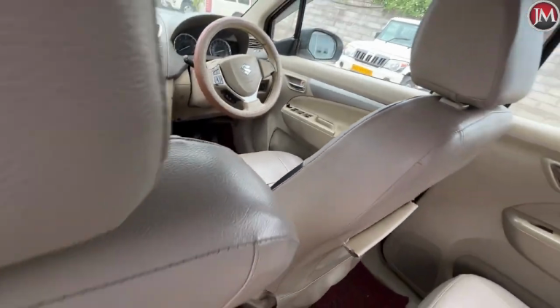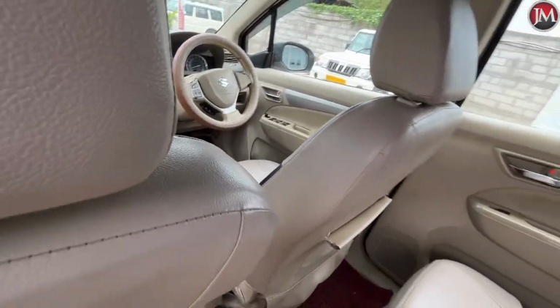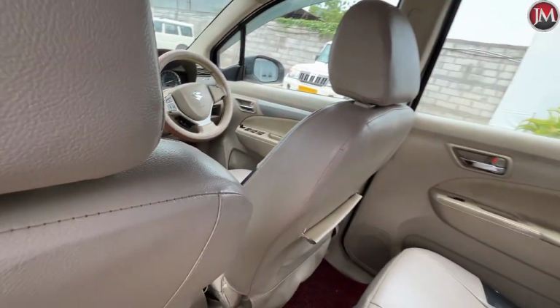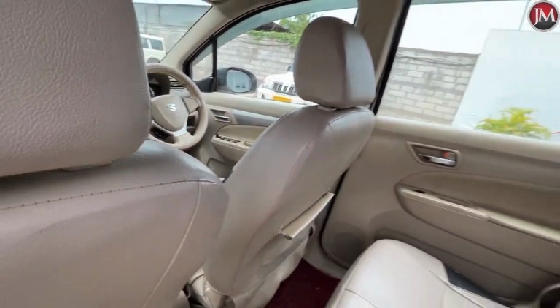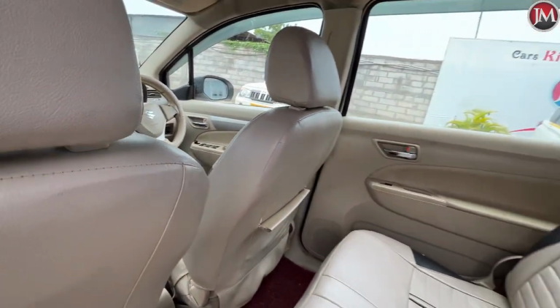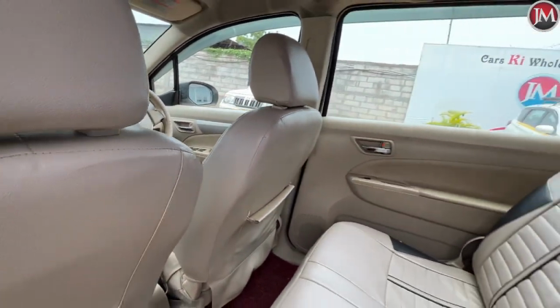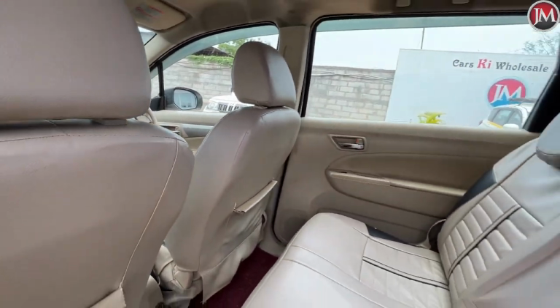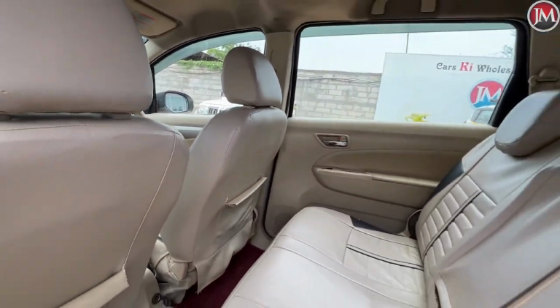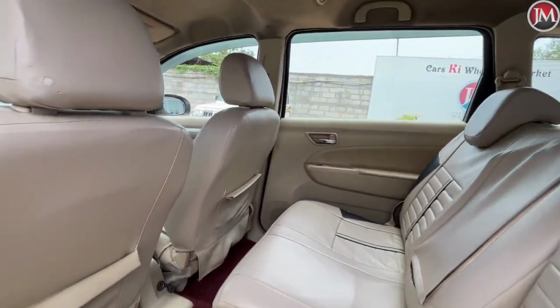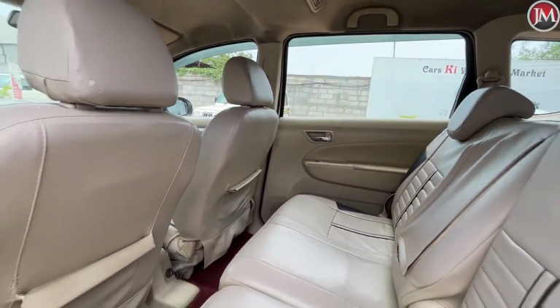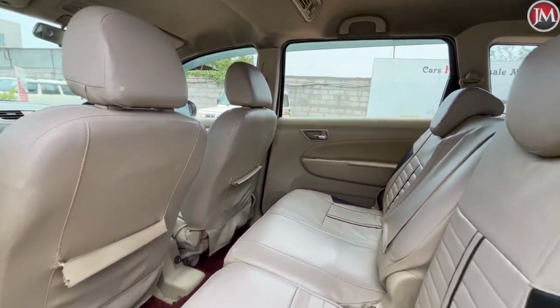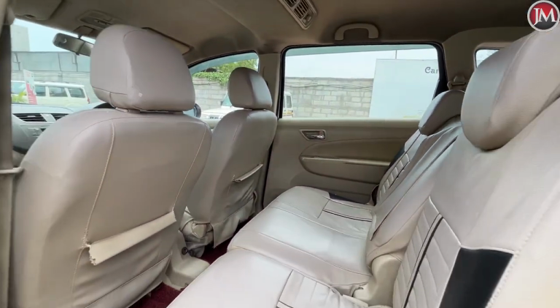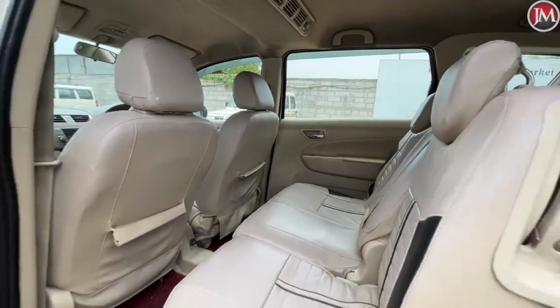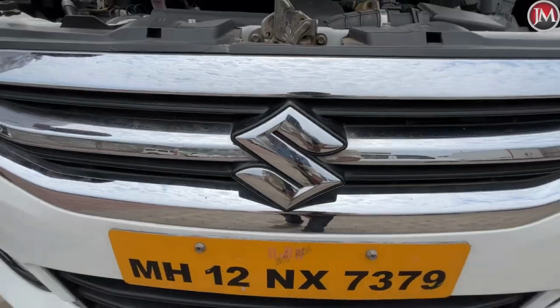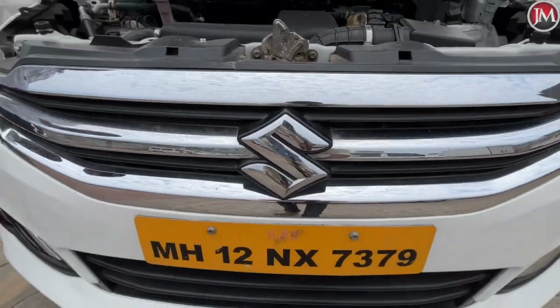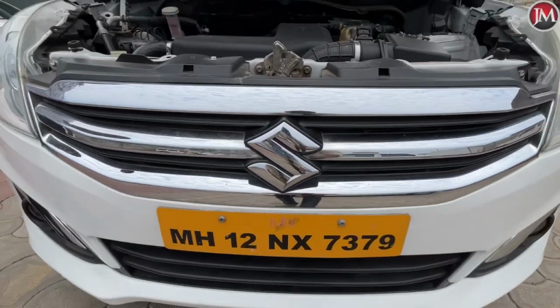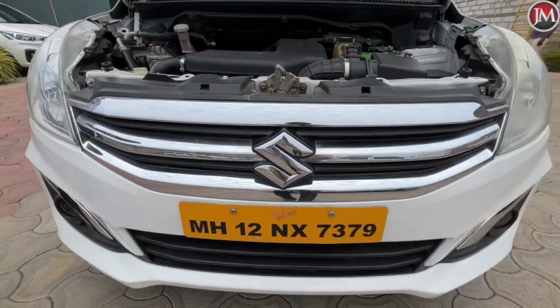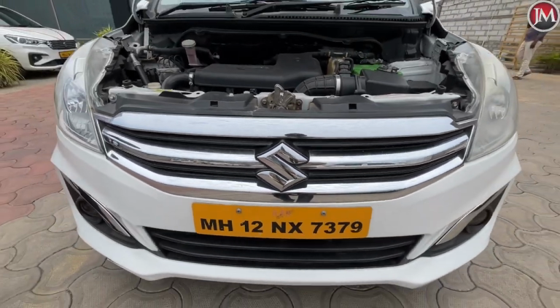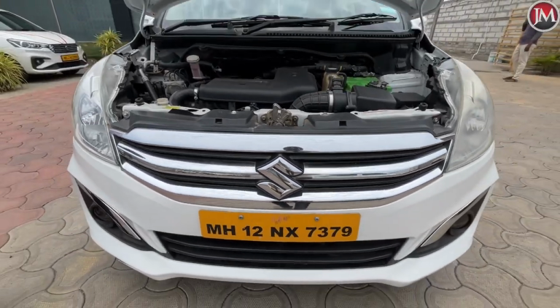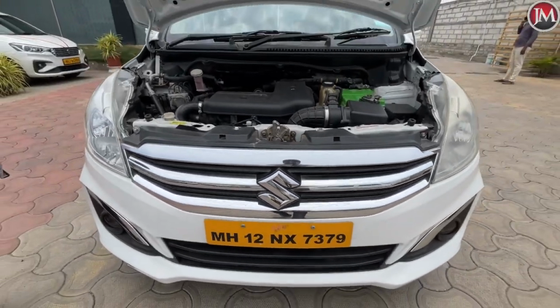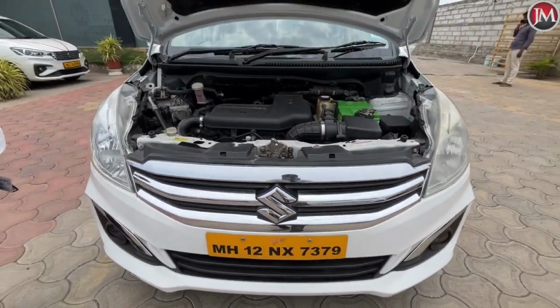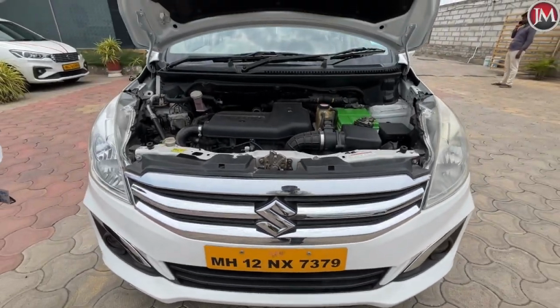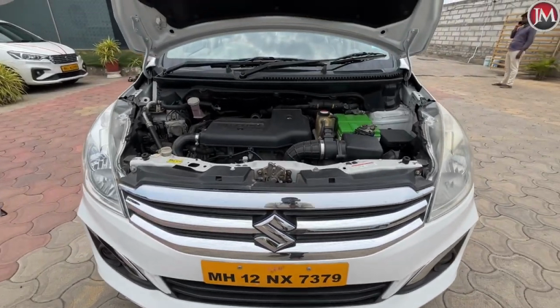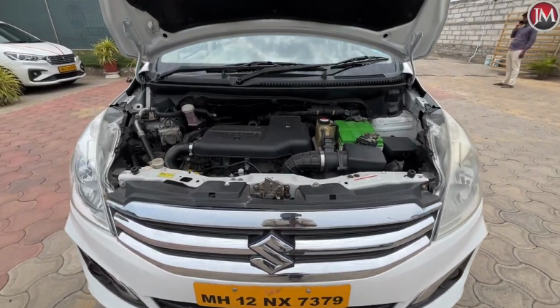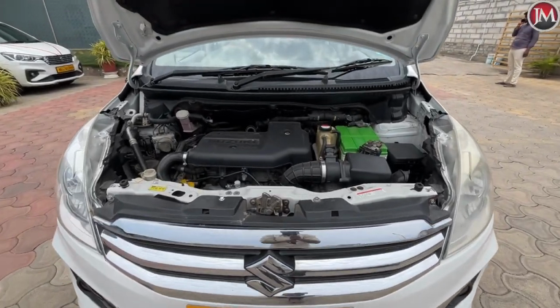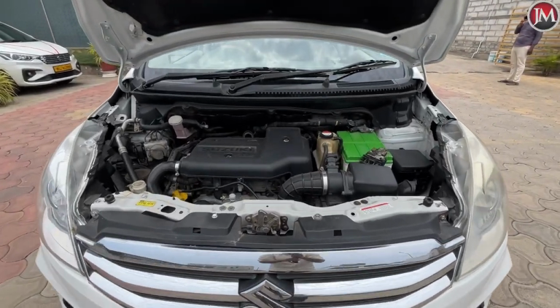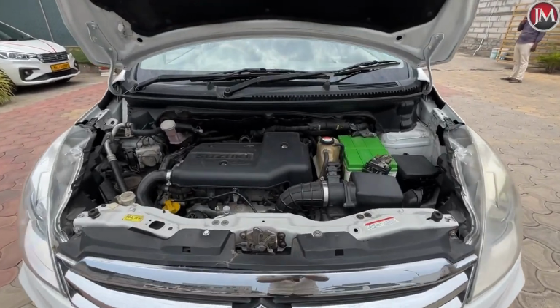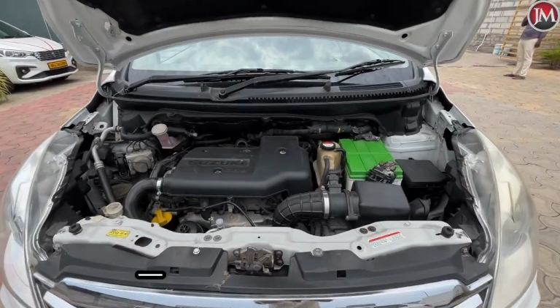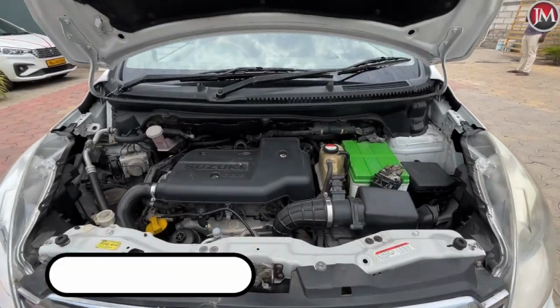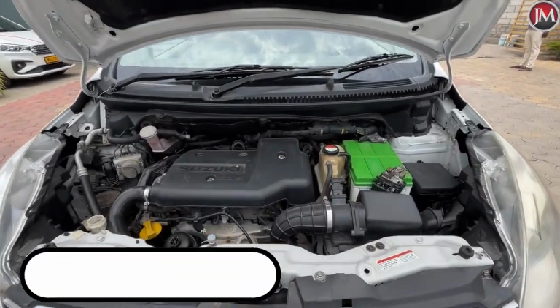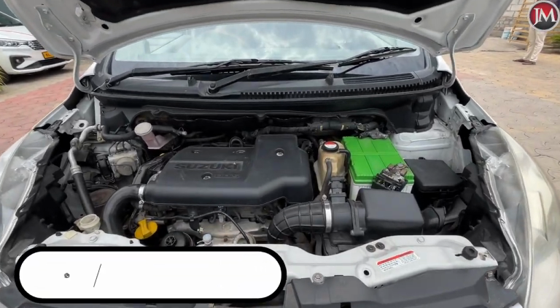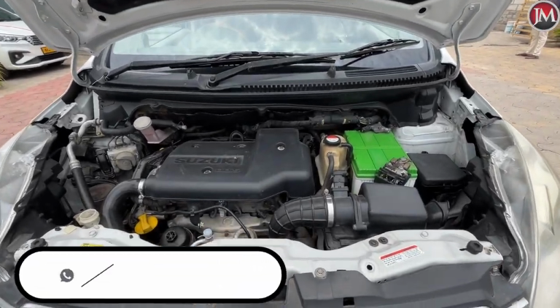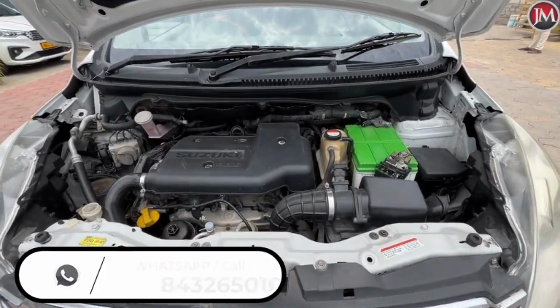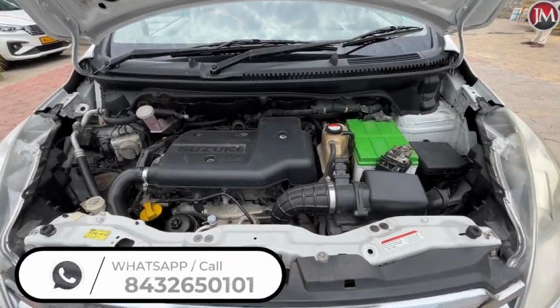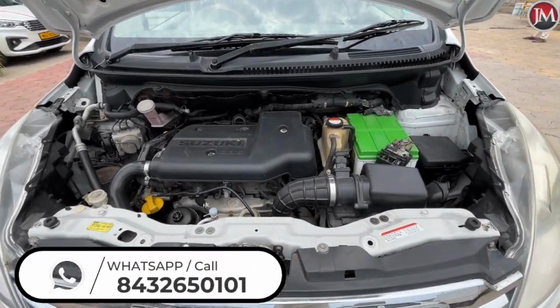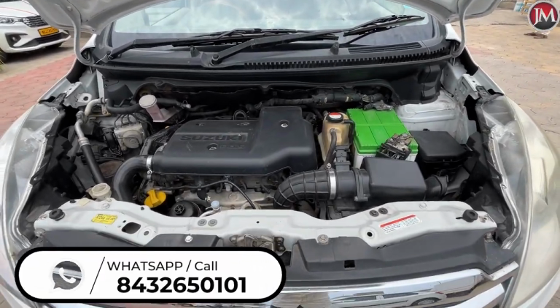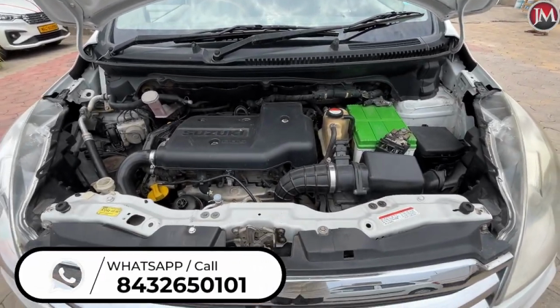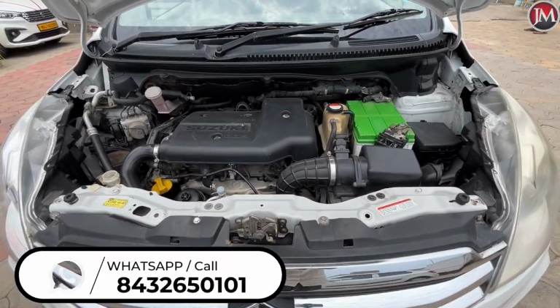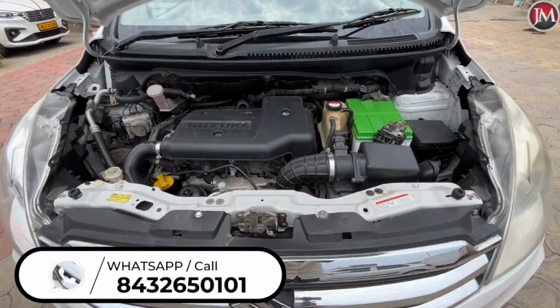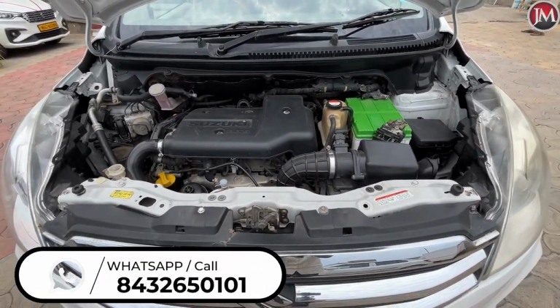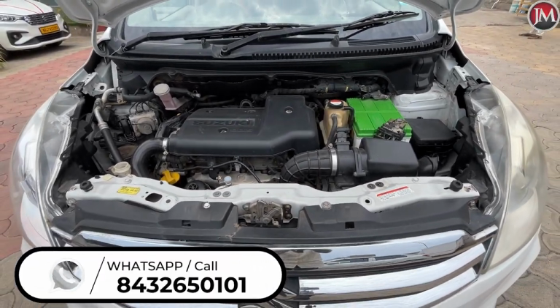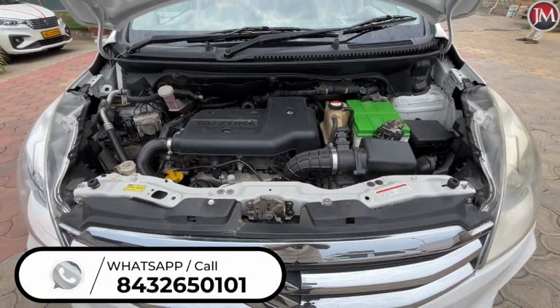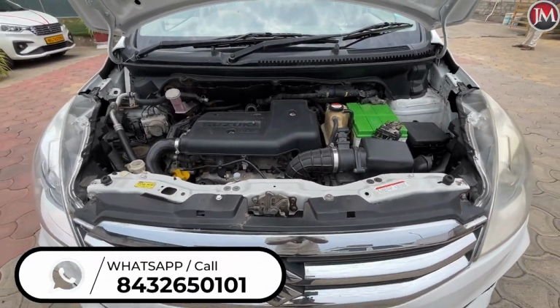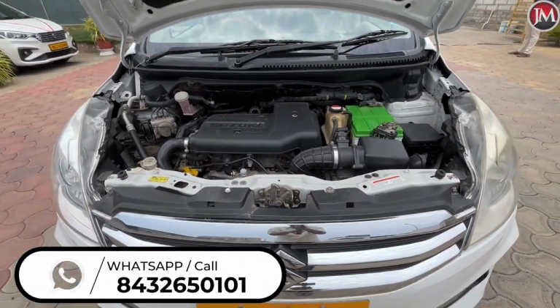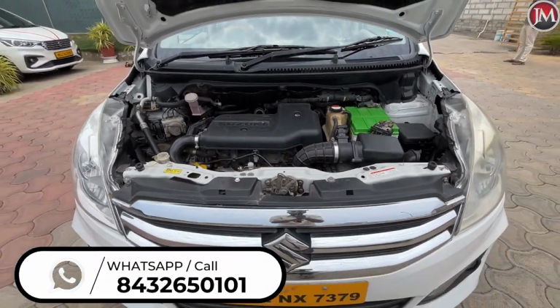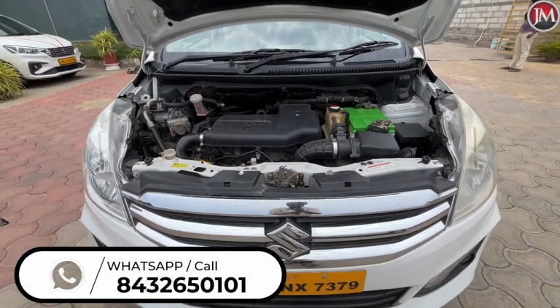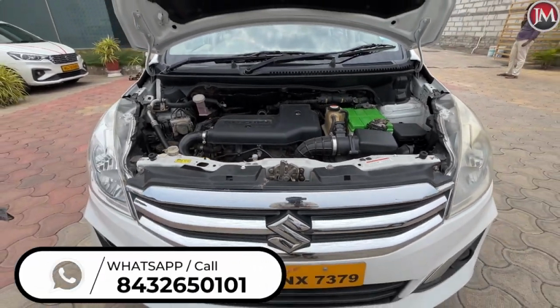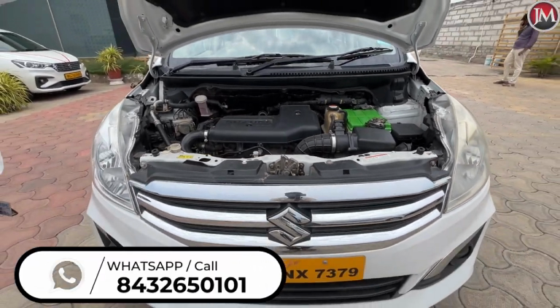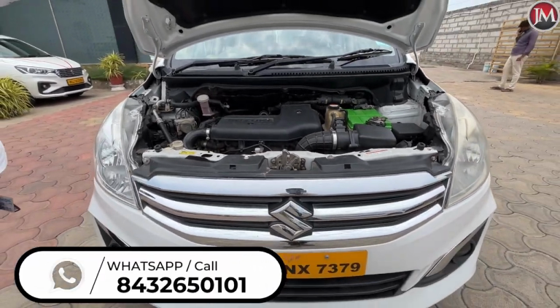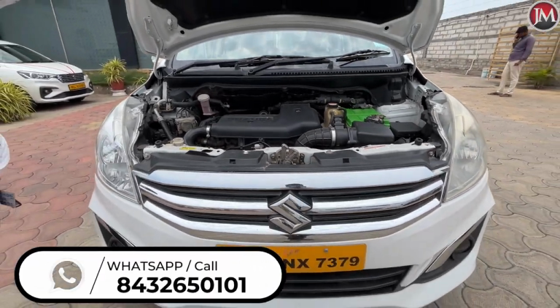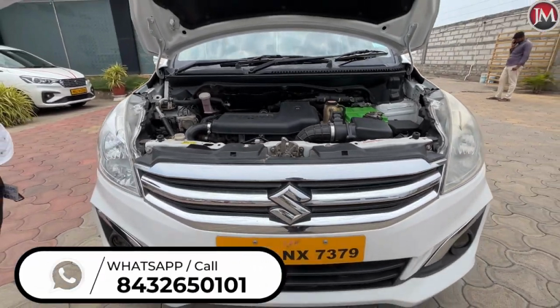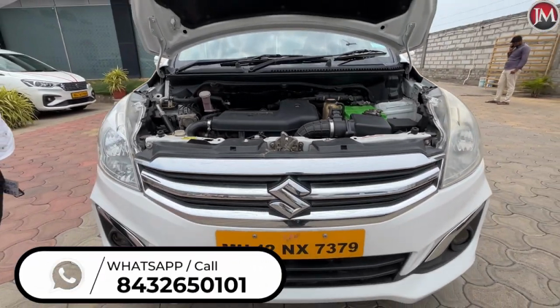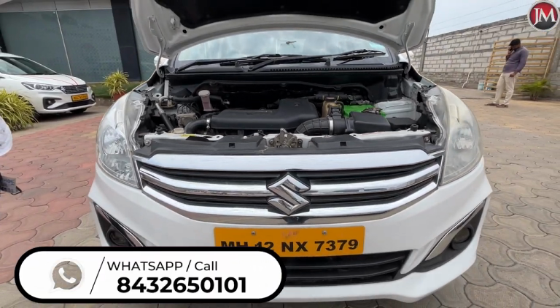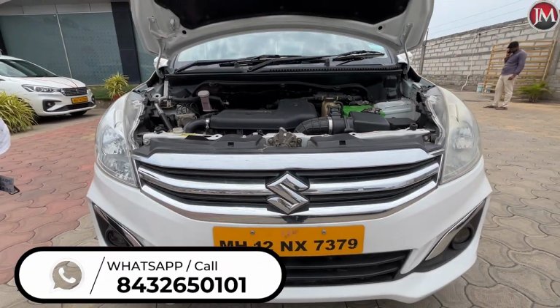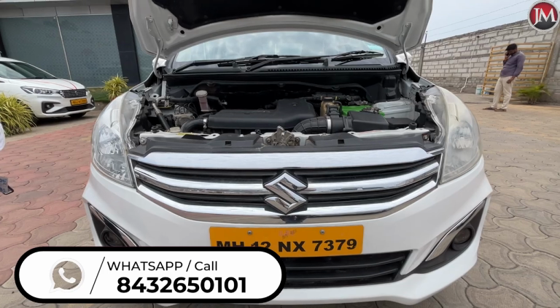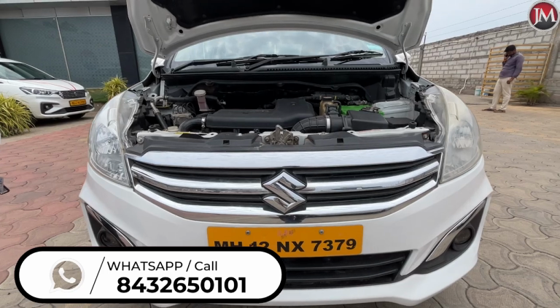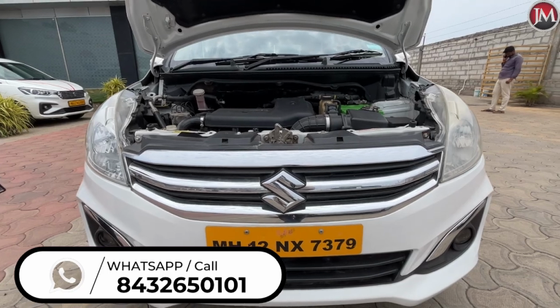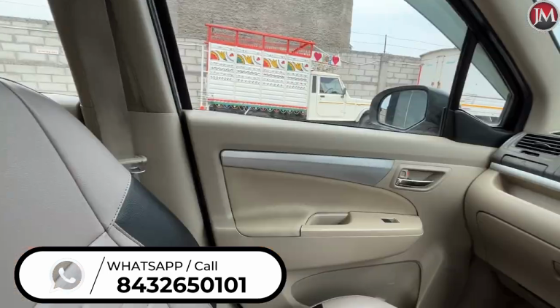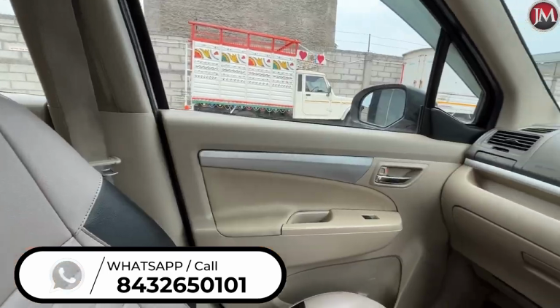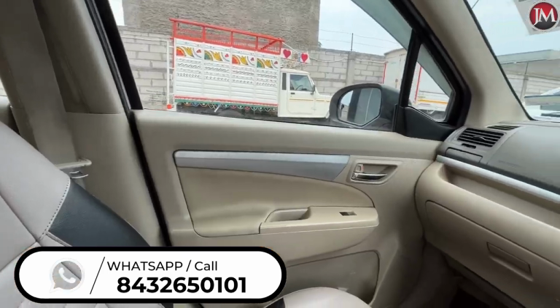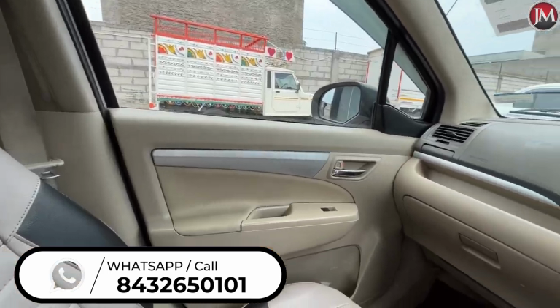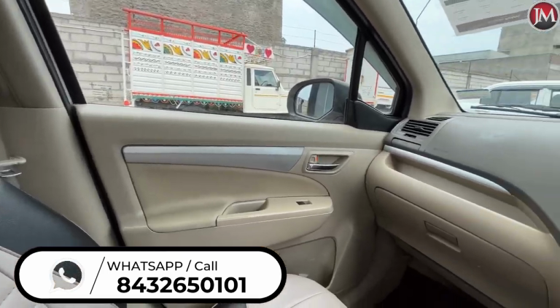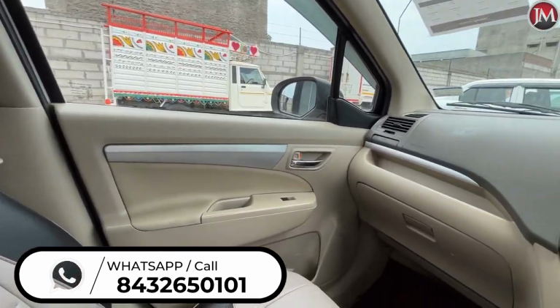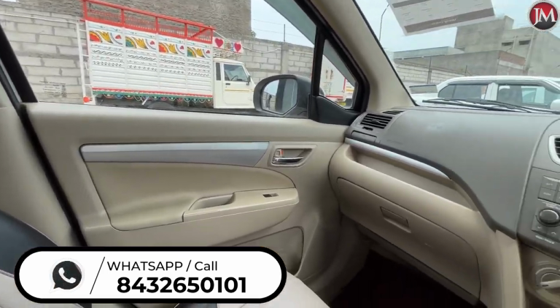The car will check 160 points. The car will check the screen and contact. The car will check for home delivery.